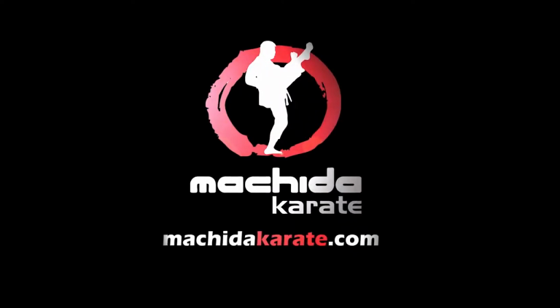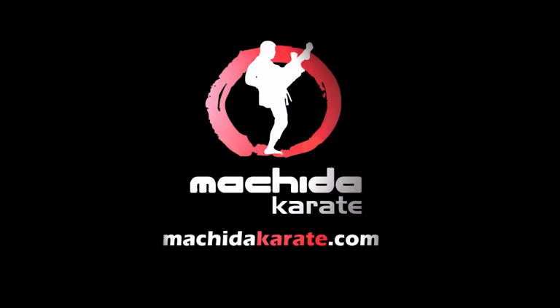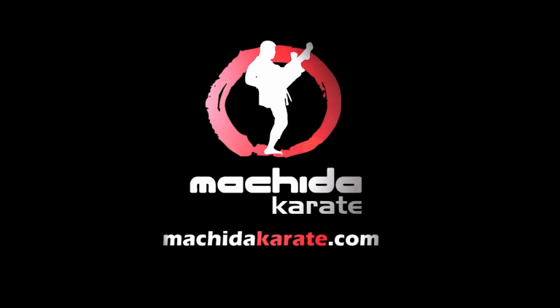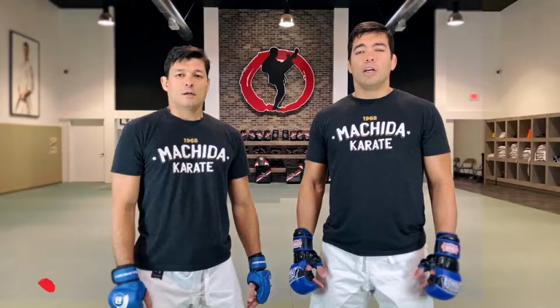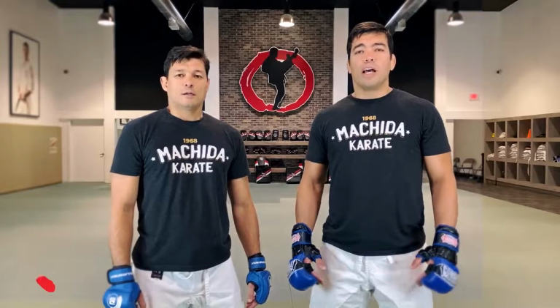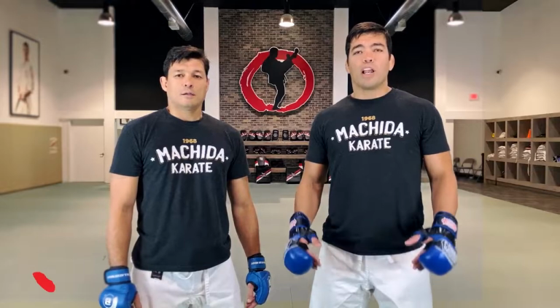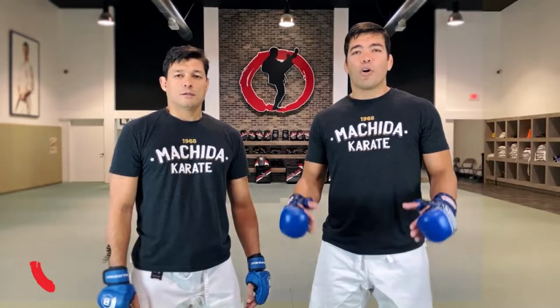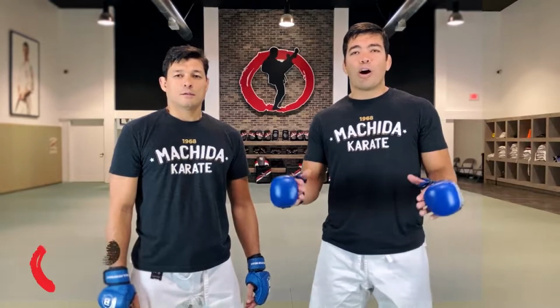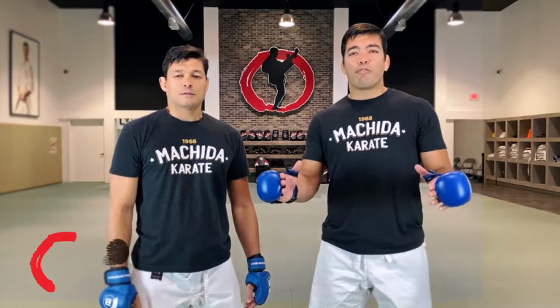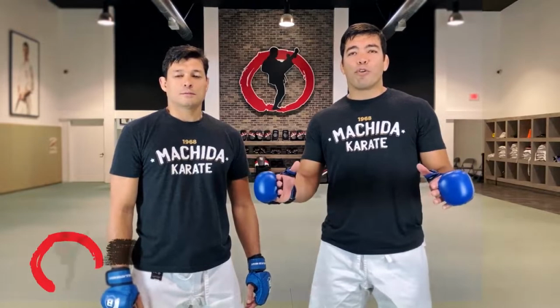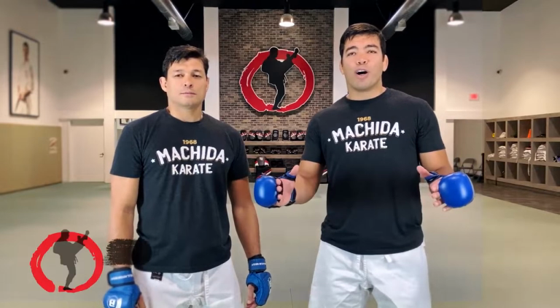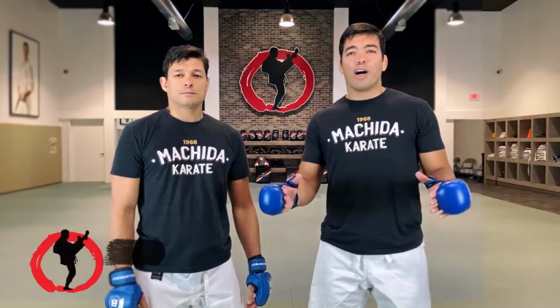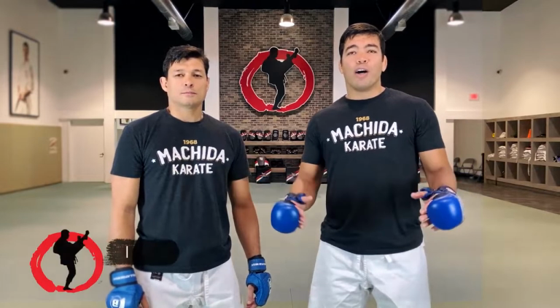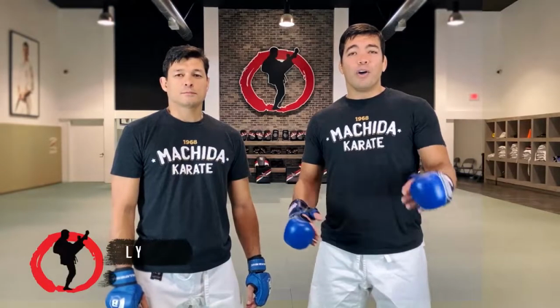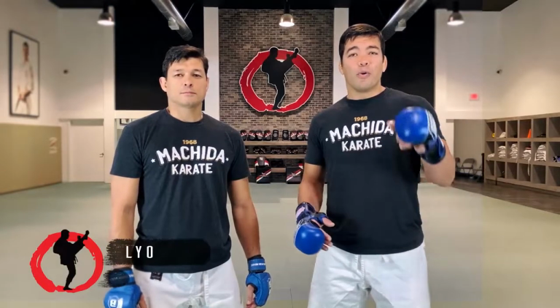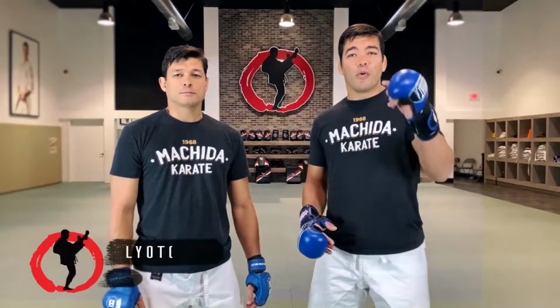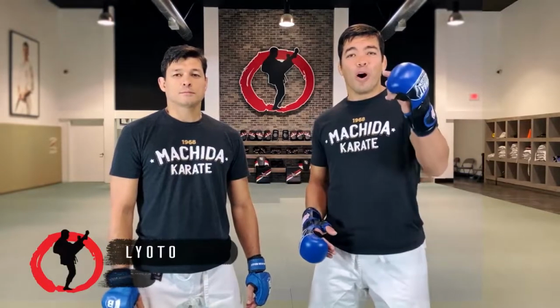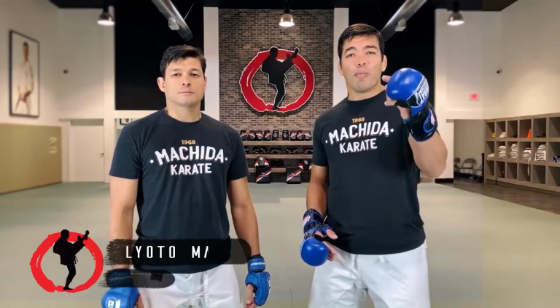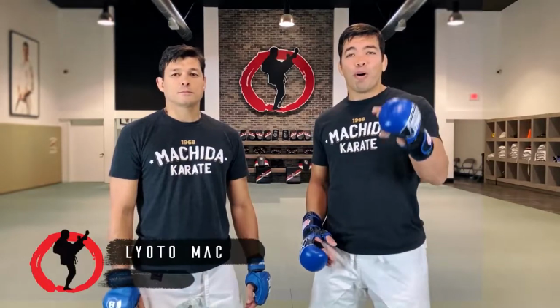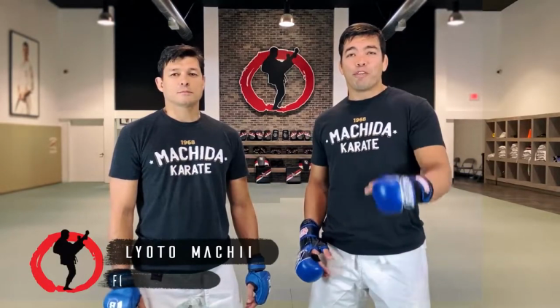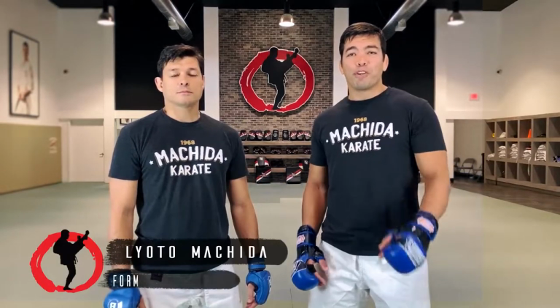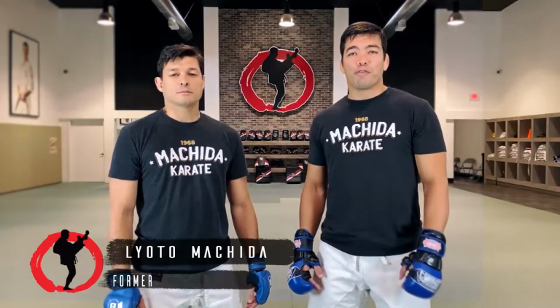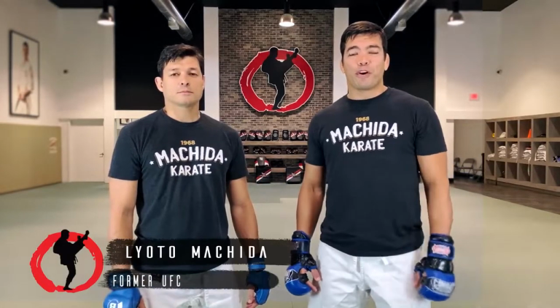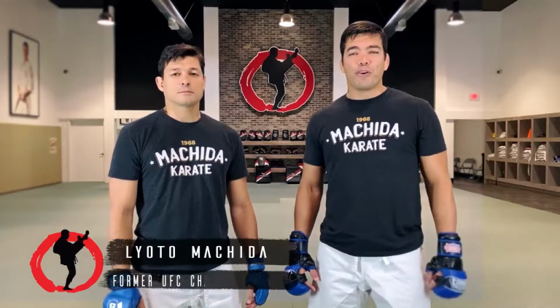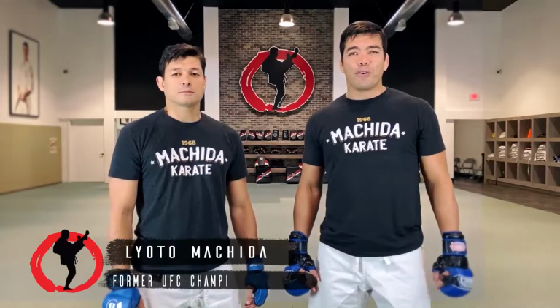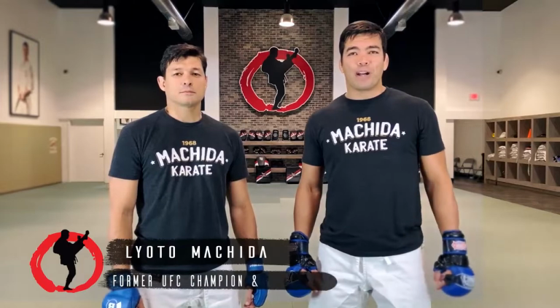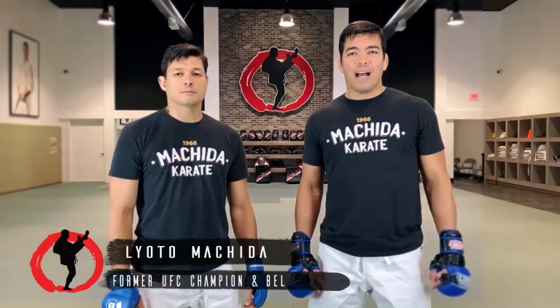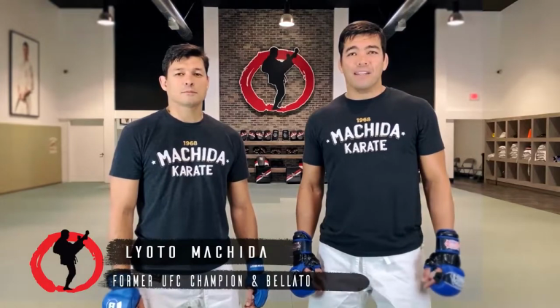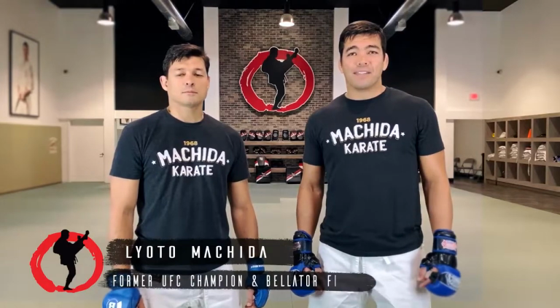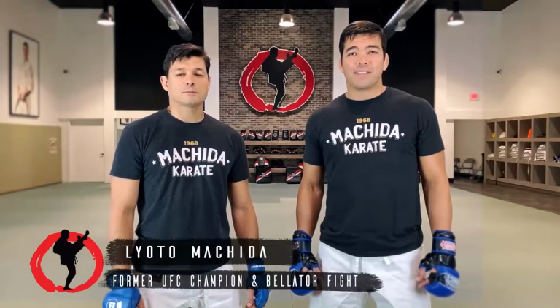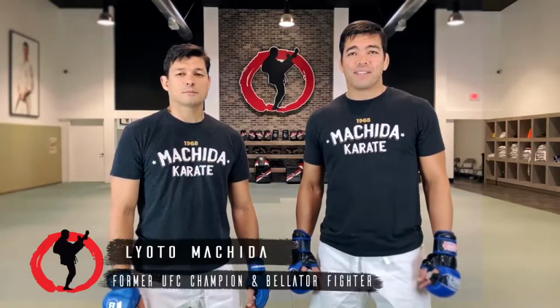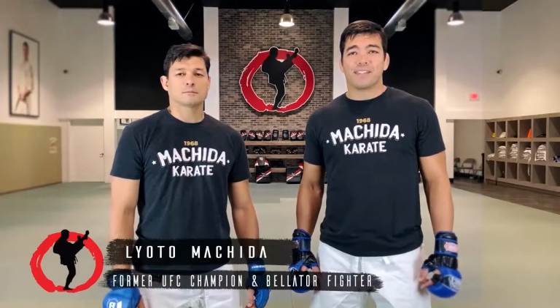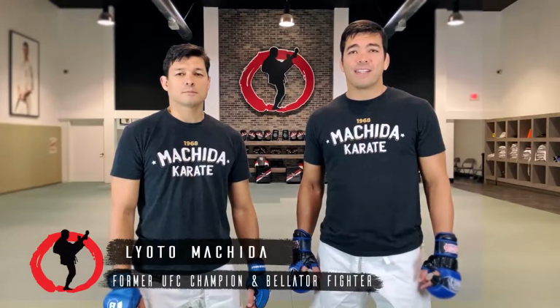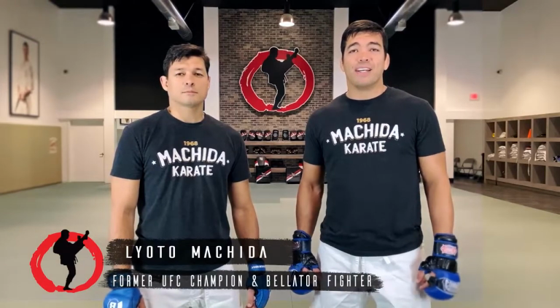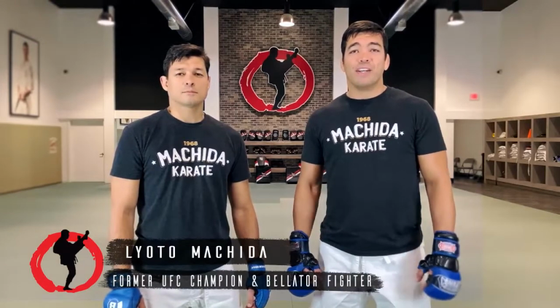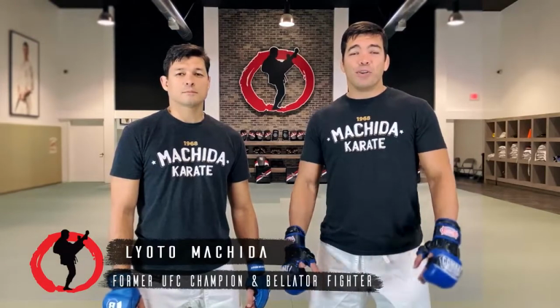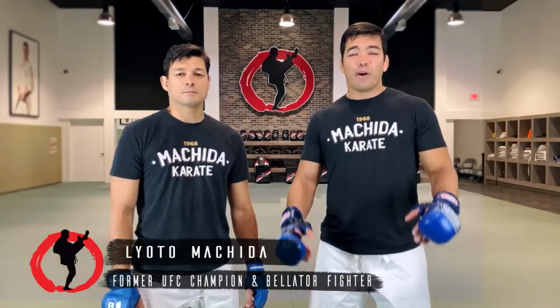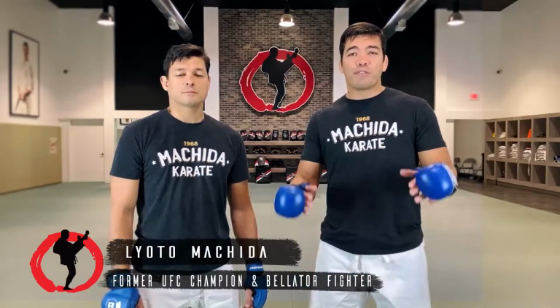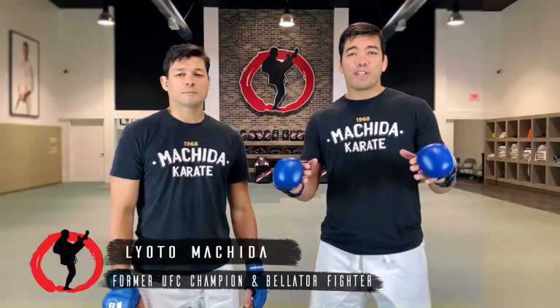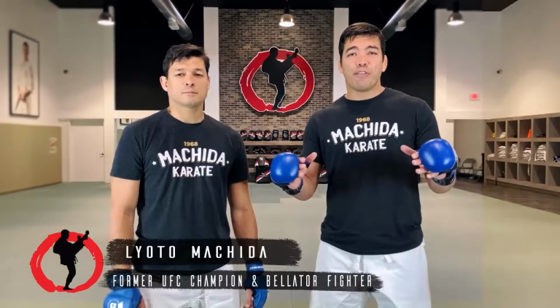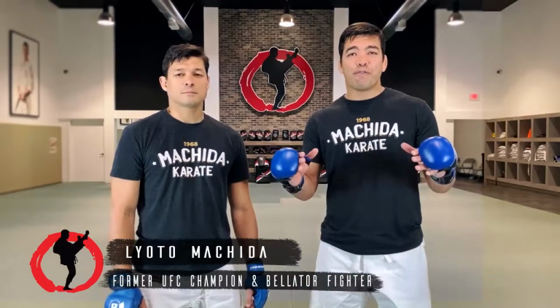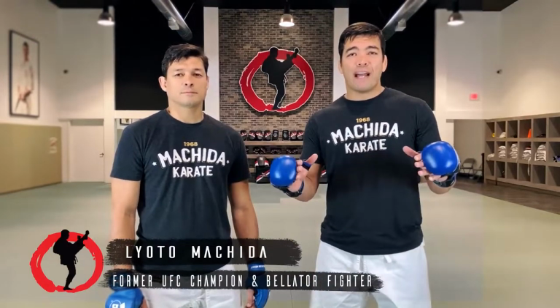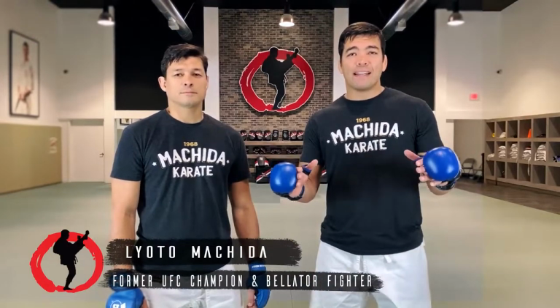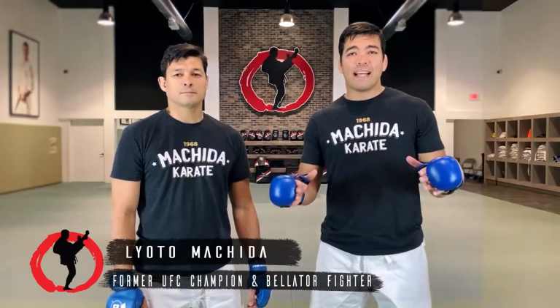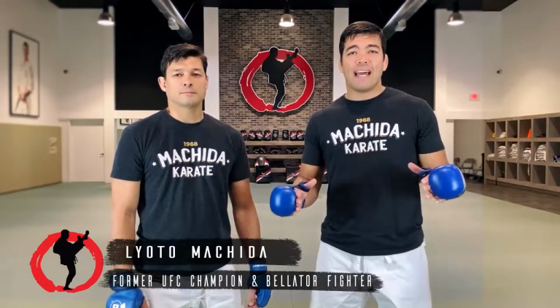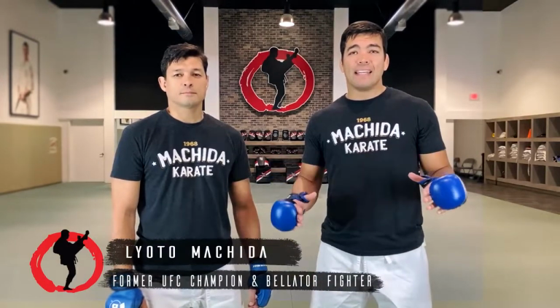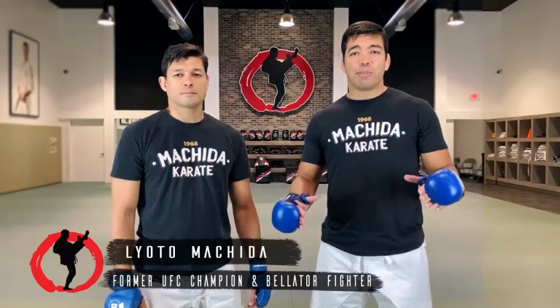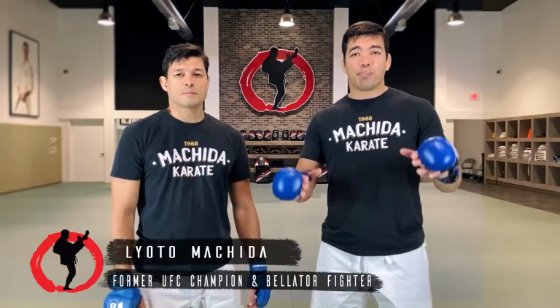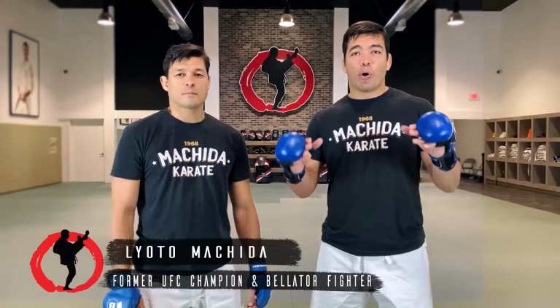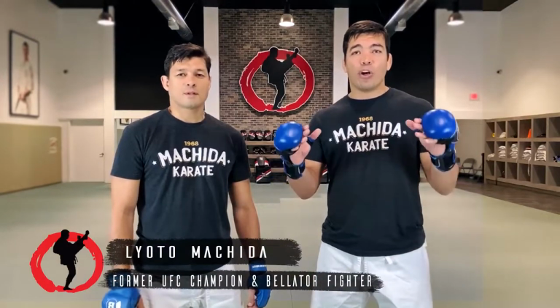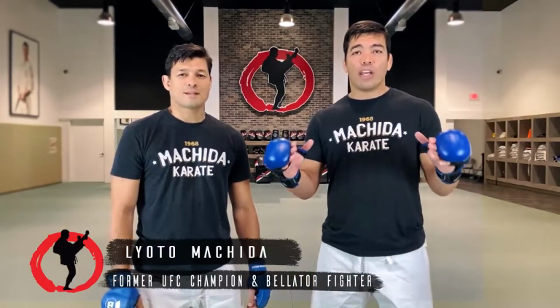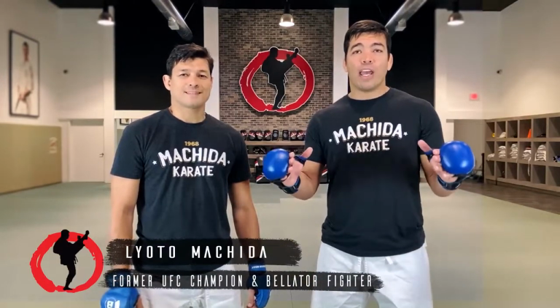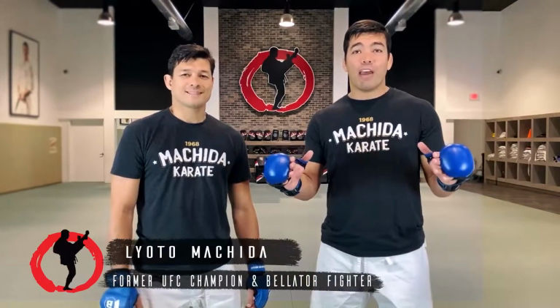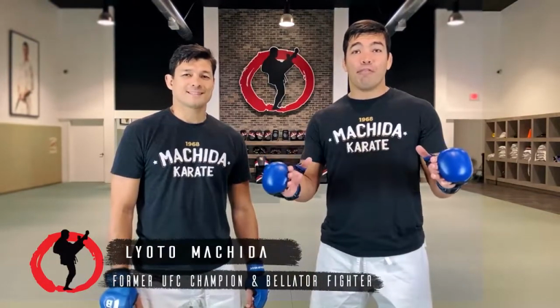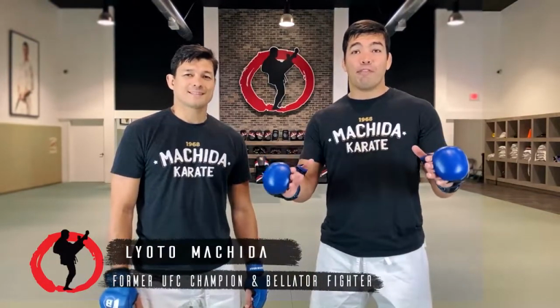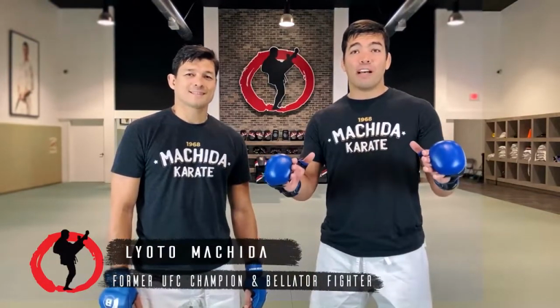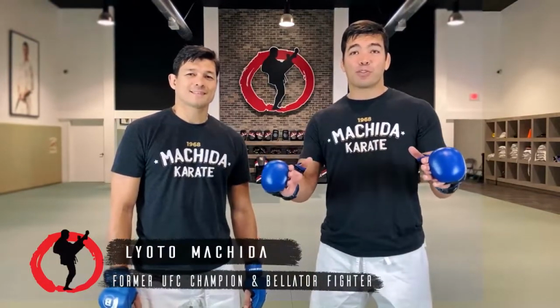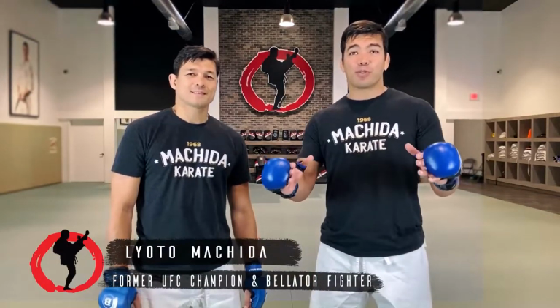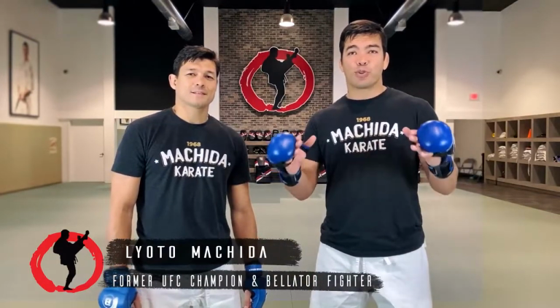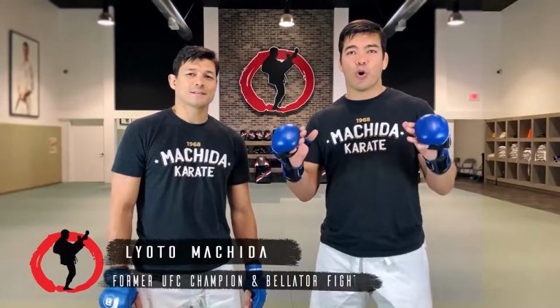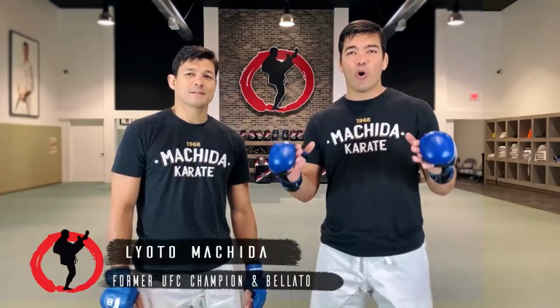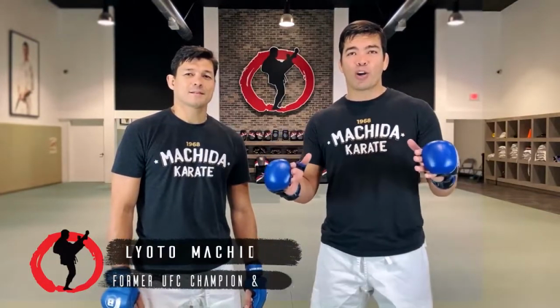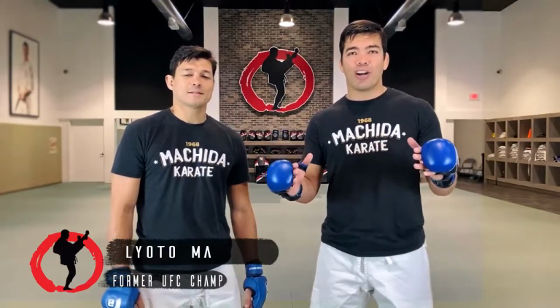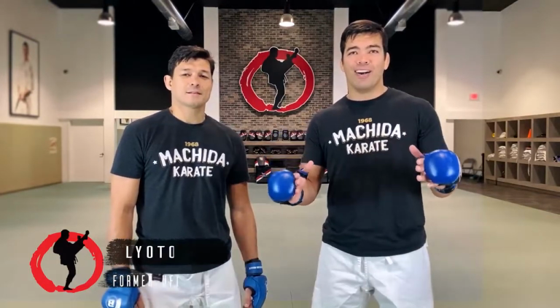Hello everyone! One more video for you guys. UFC Fight Night, Poirier vs. Hooker.